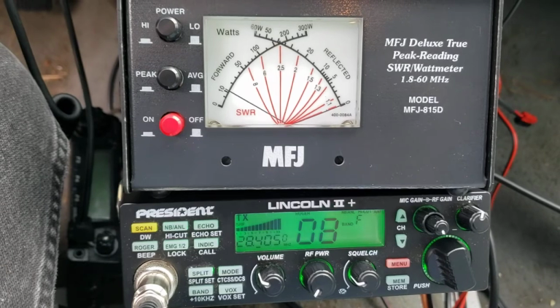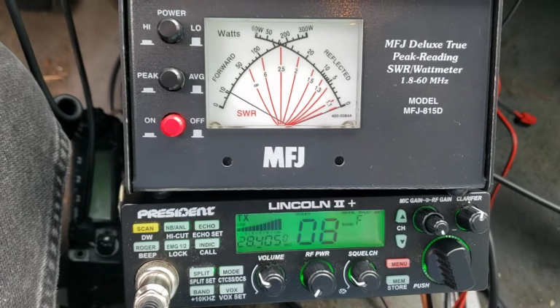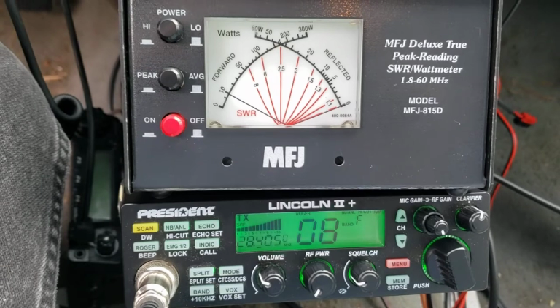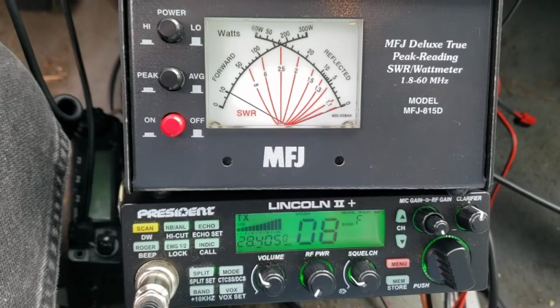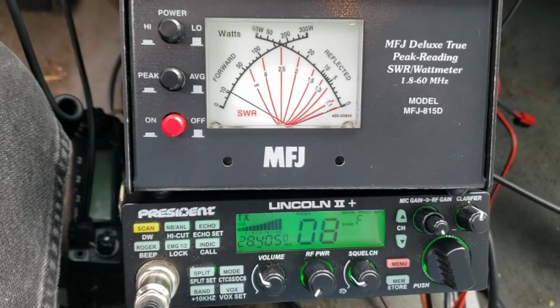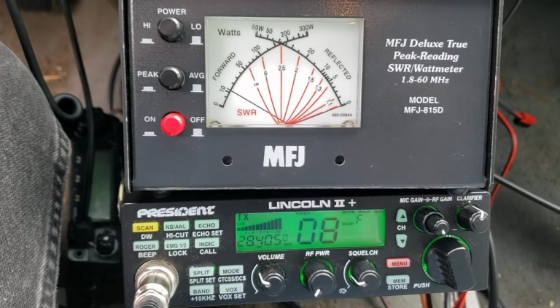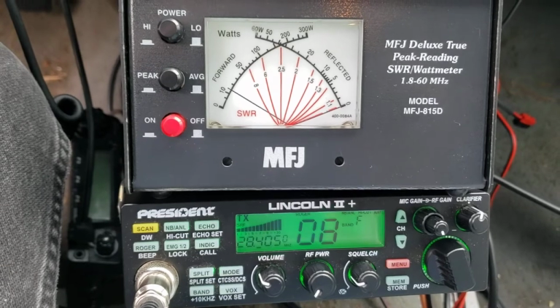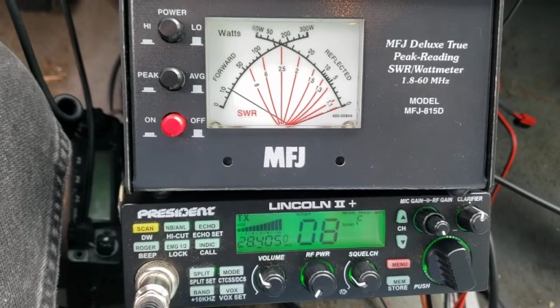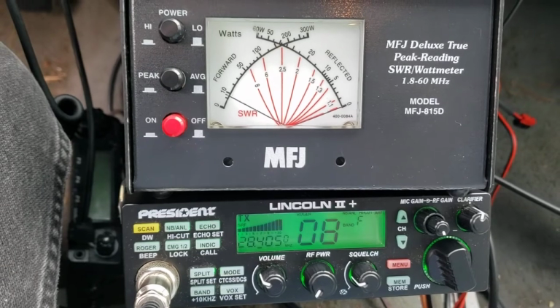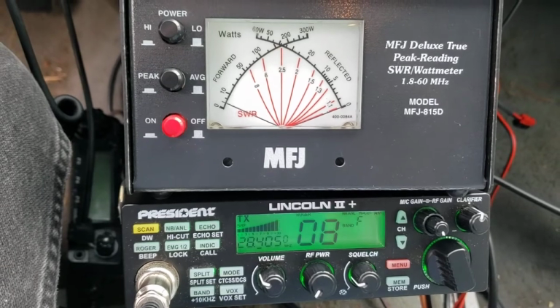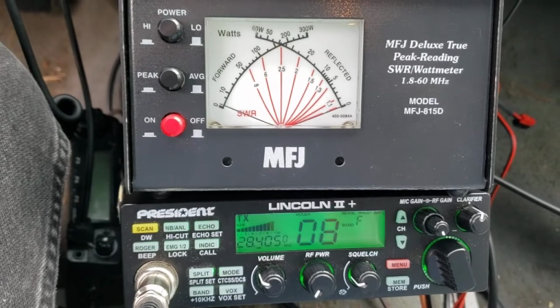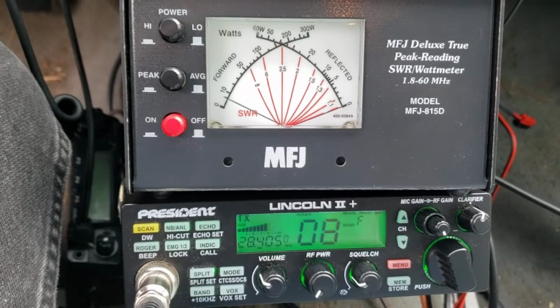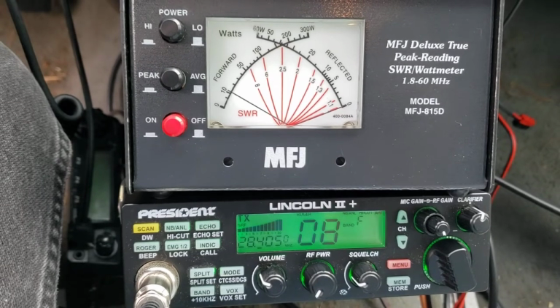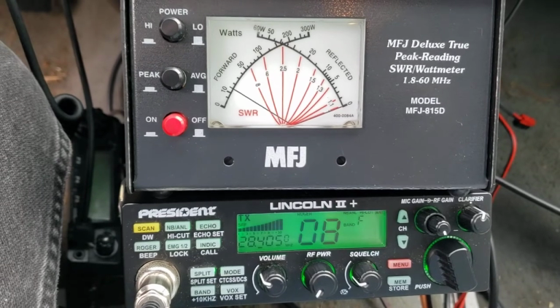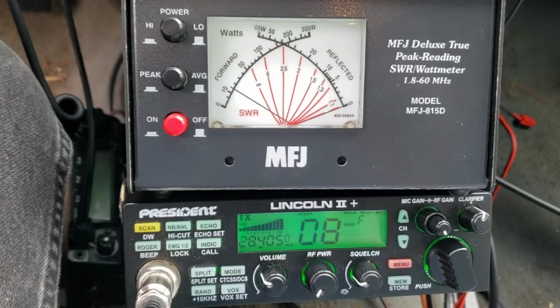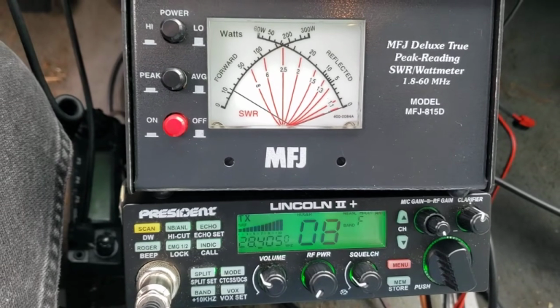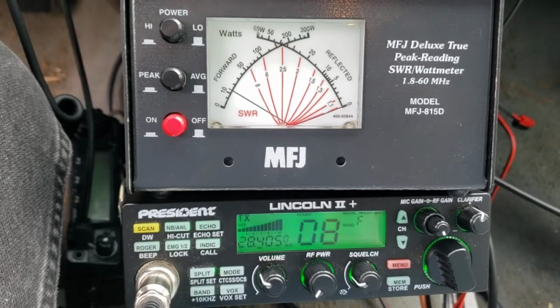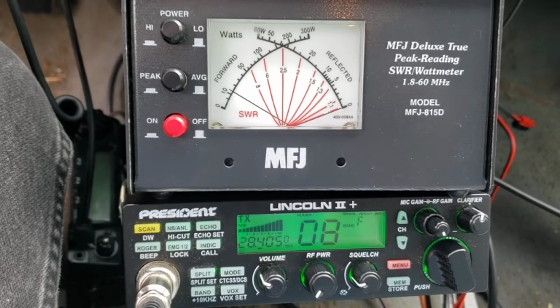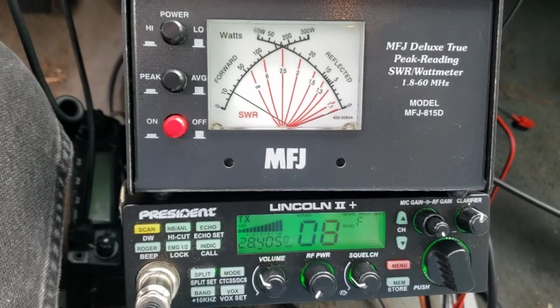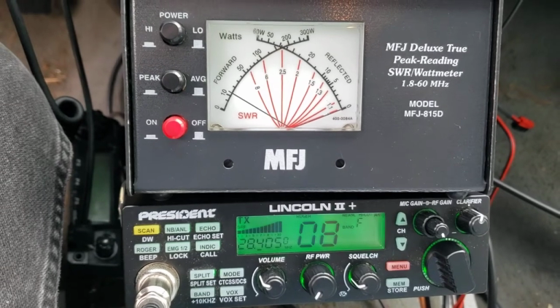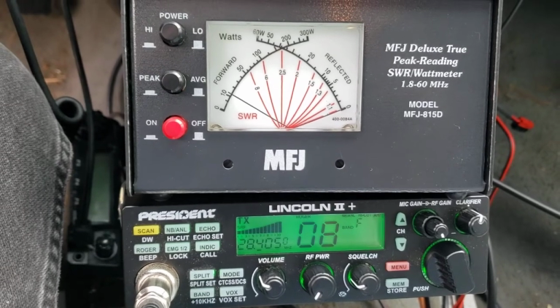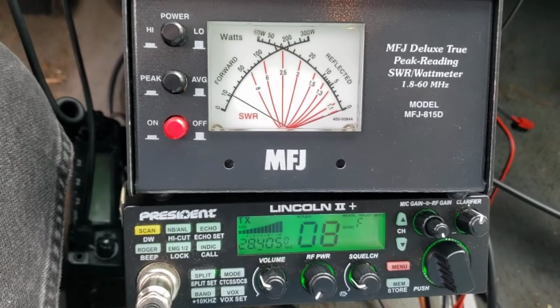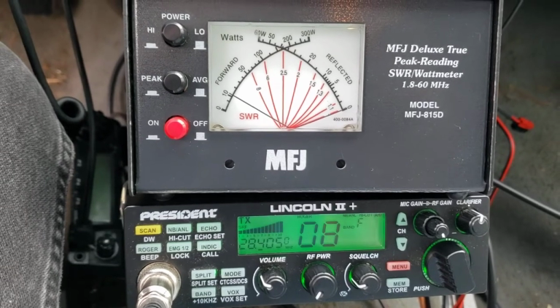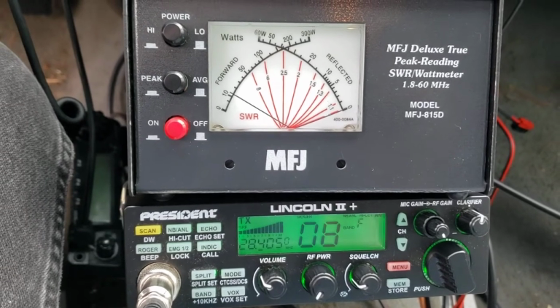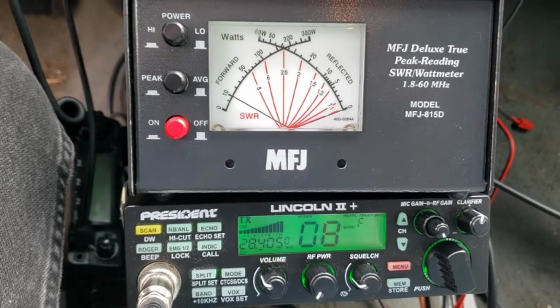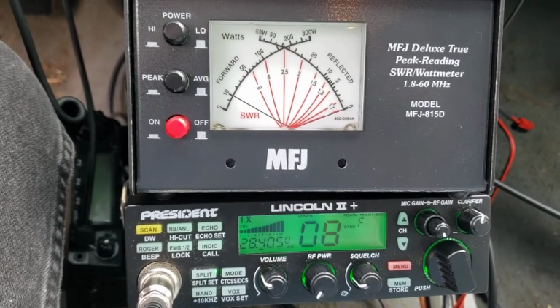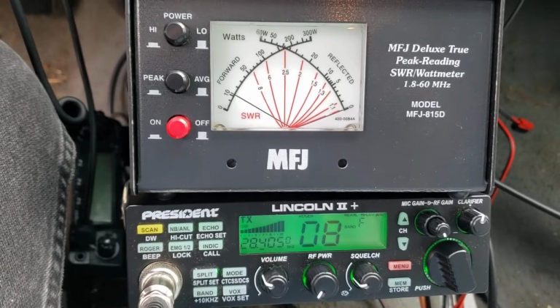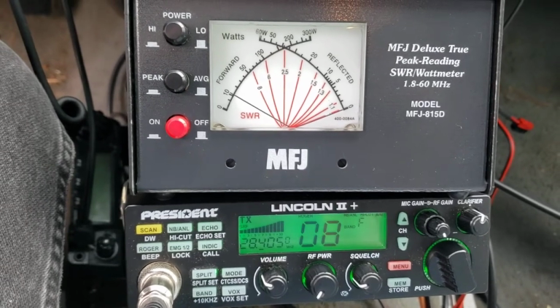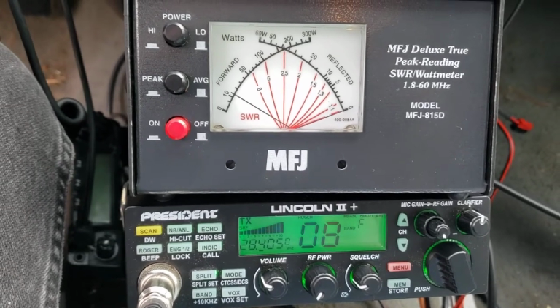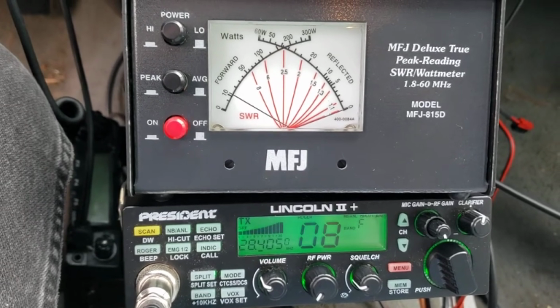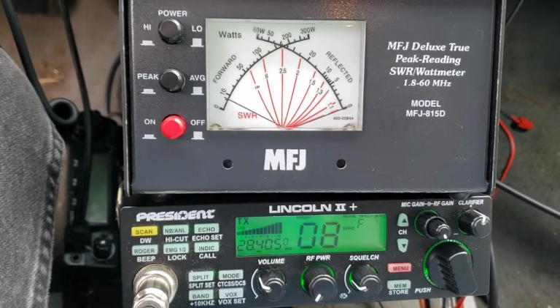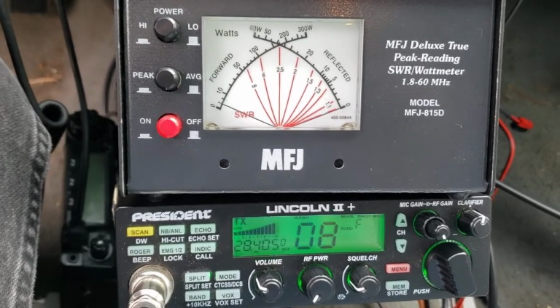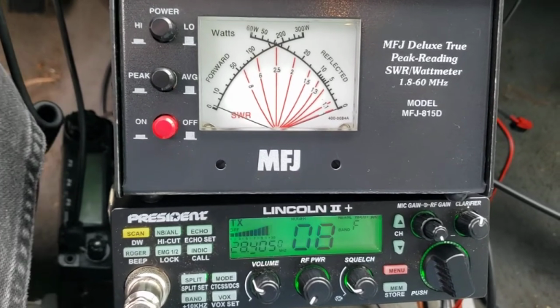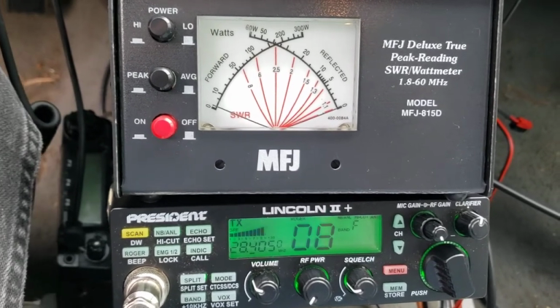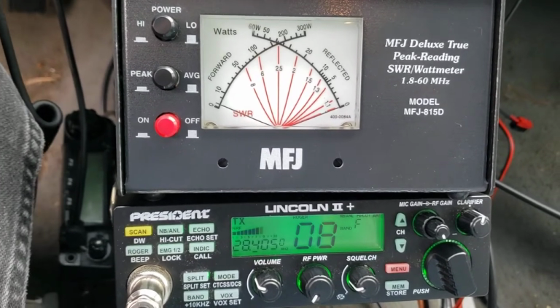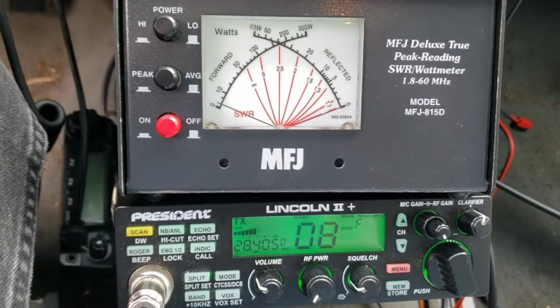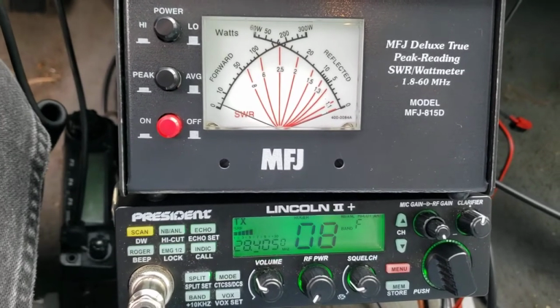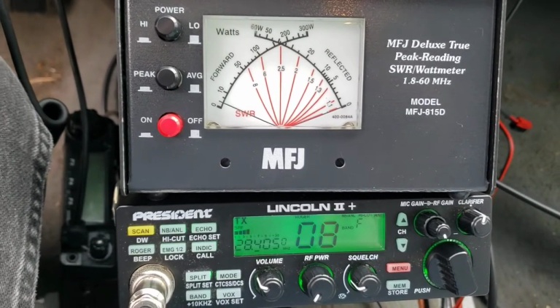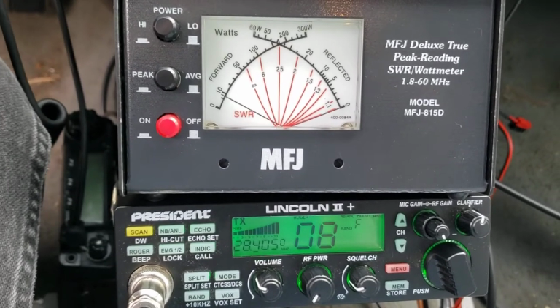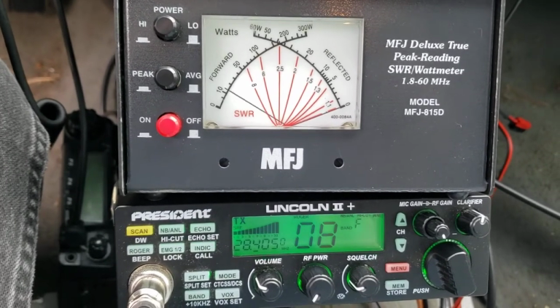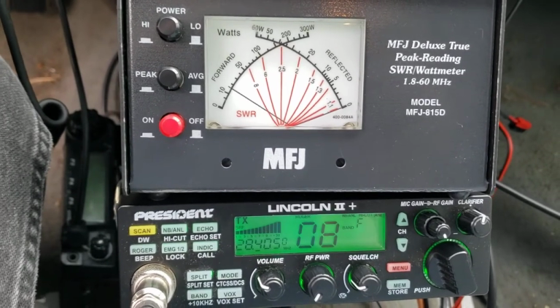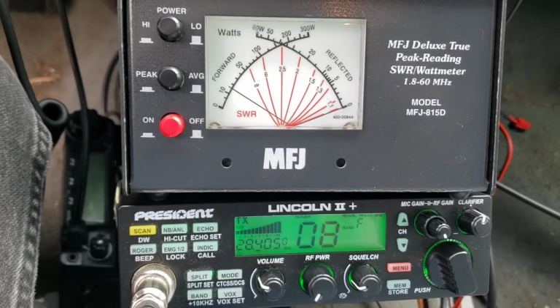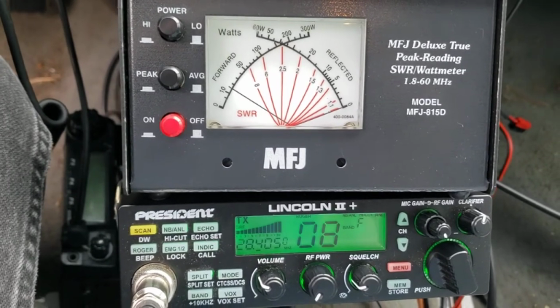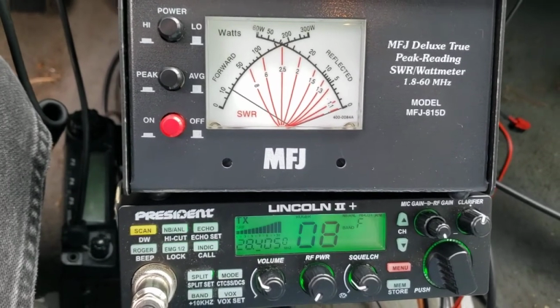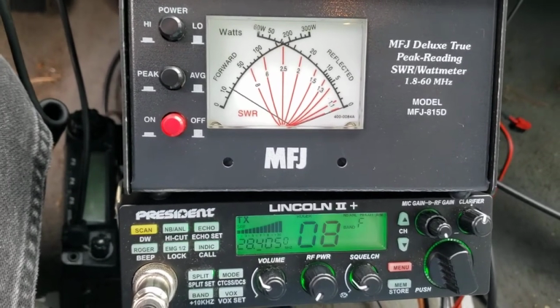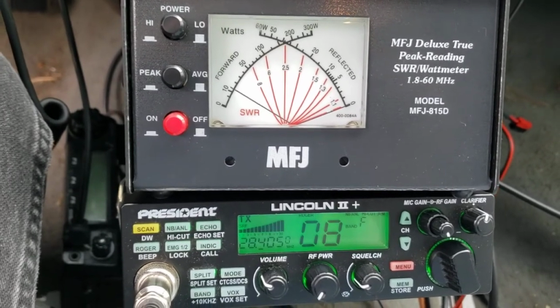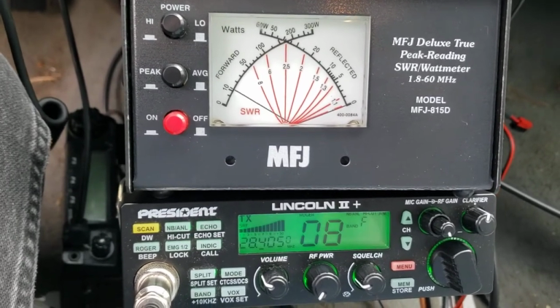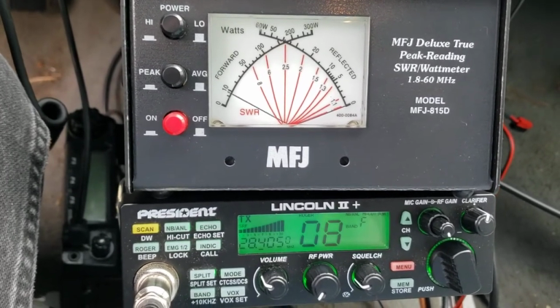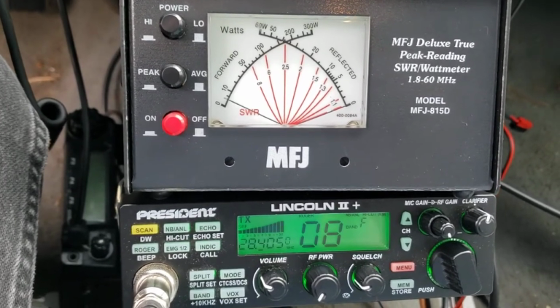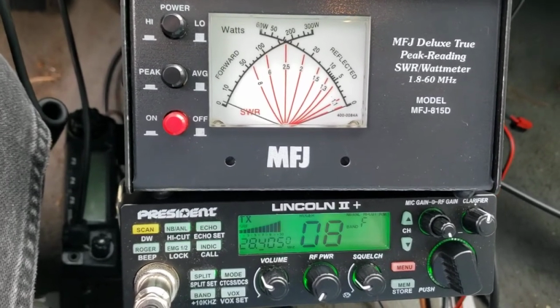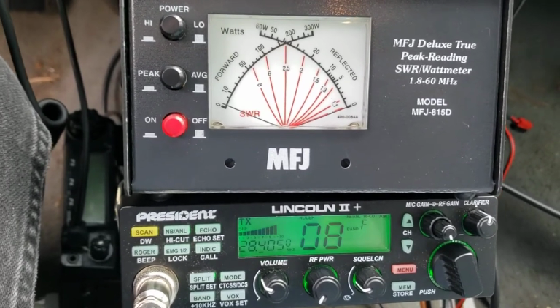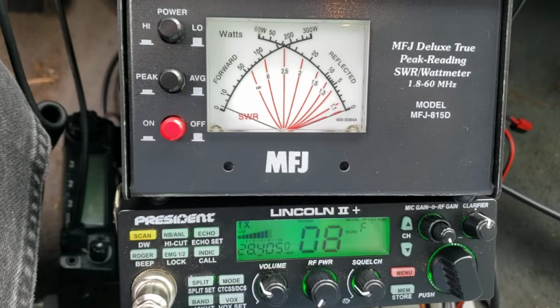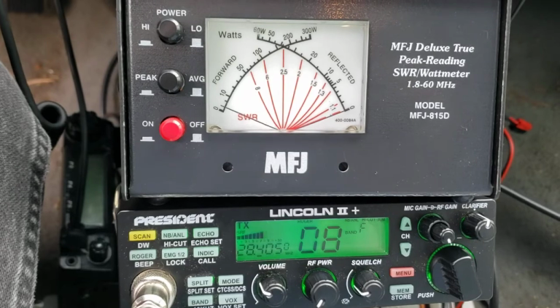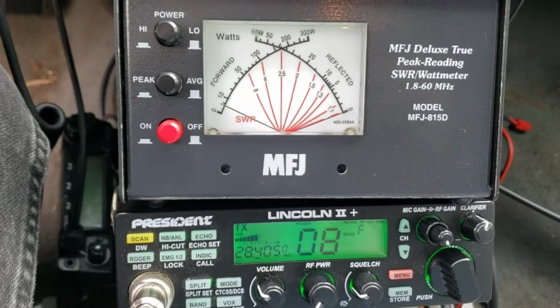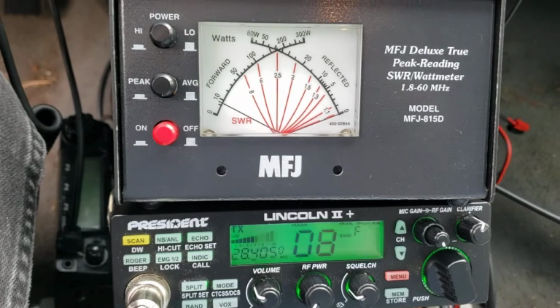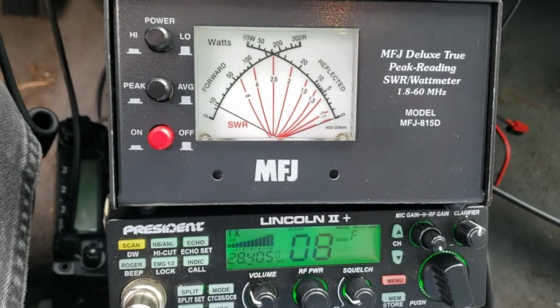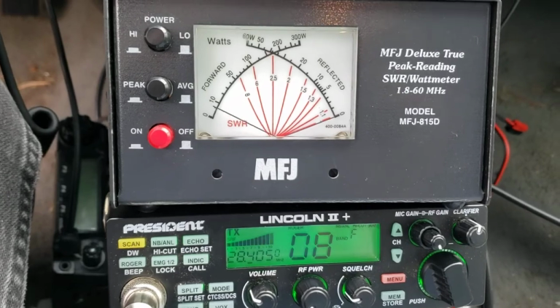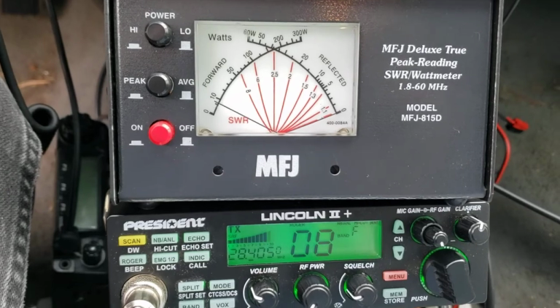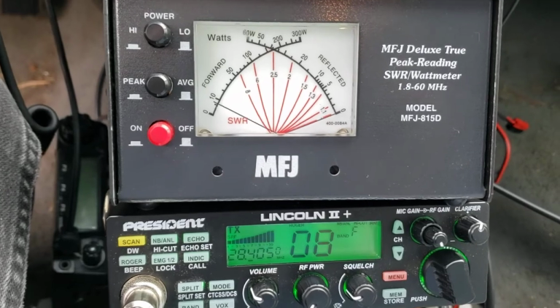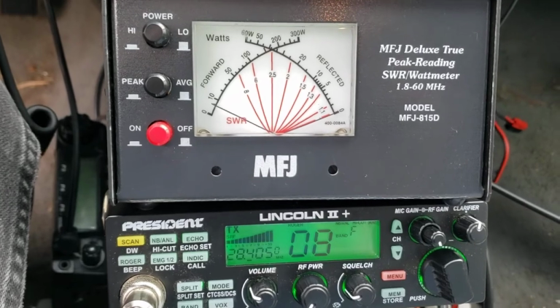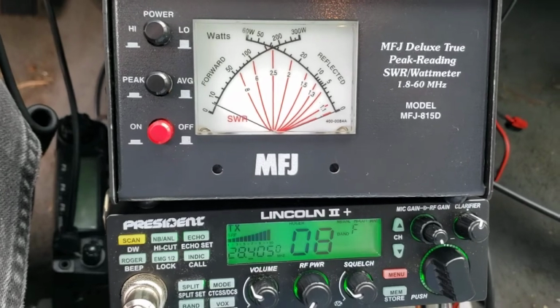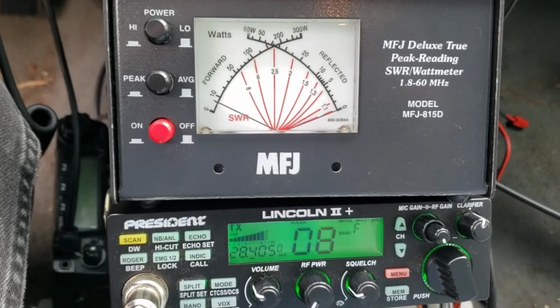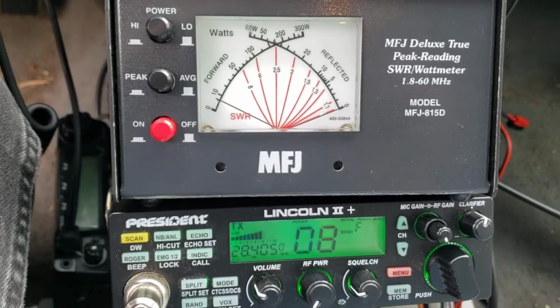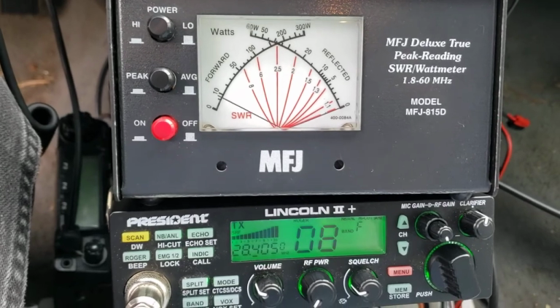I'm on AM and I'm on low. Testing audio, one, two, three. Audio, one, two, three. Can't even get it to do 20.